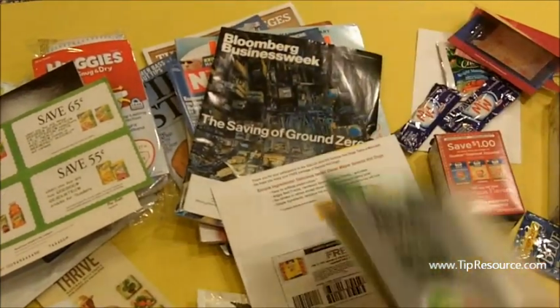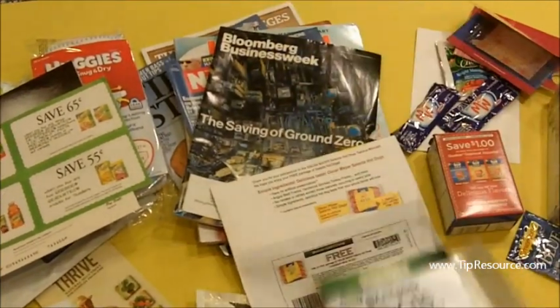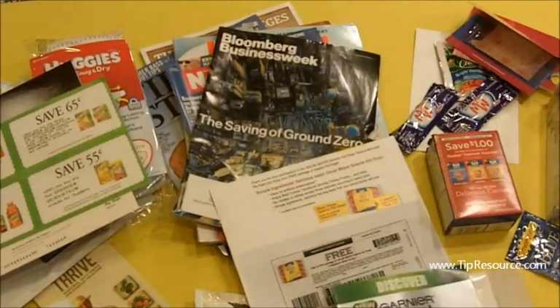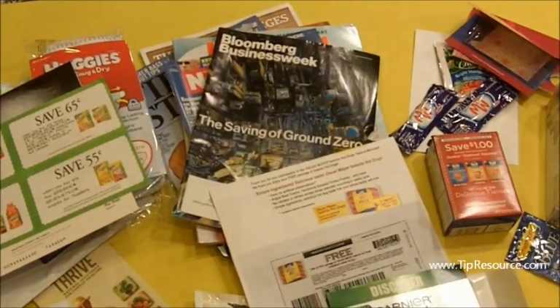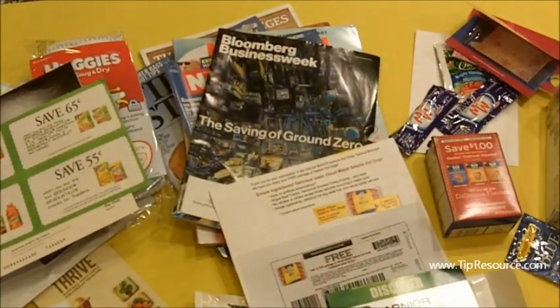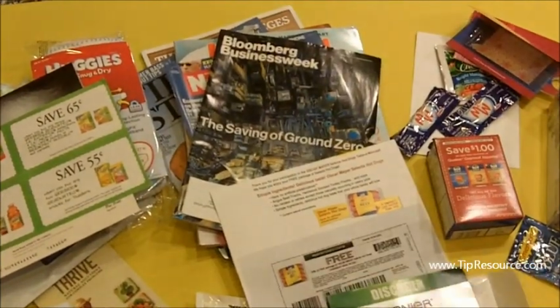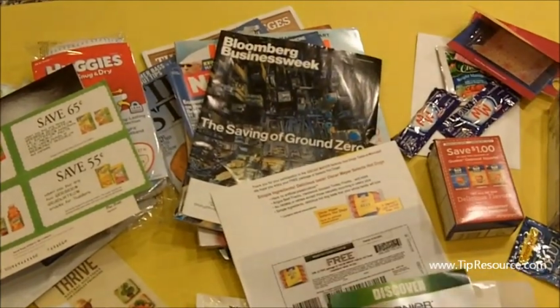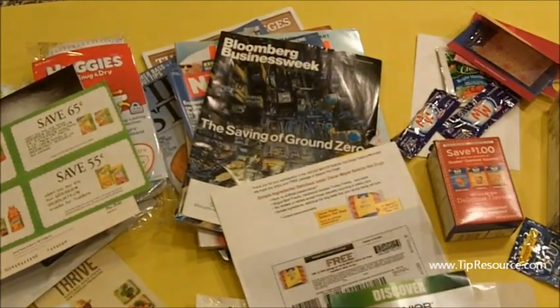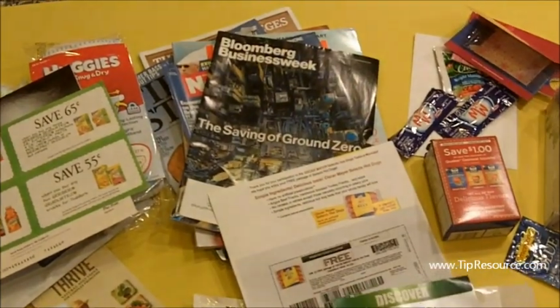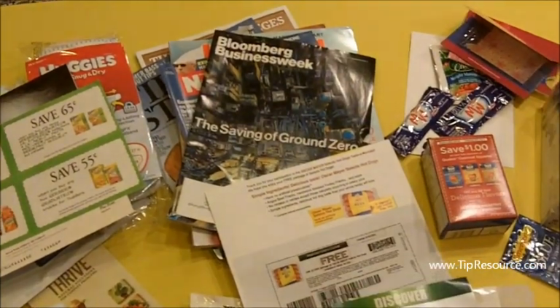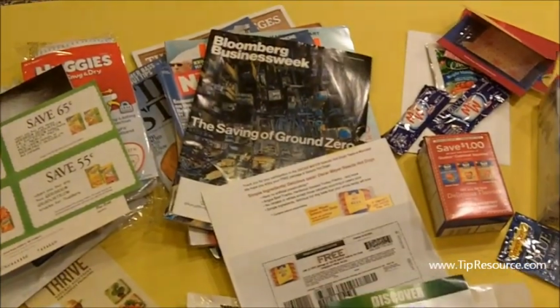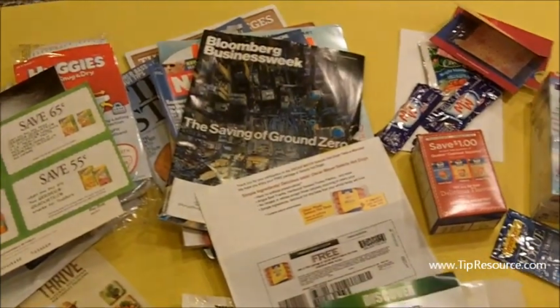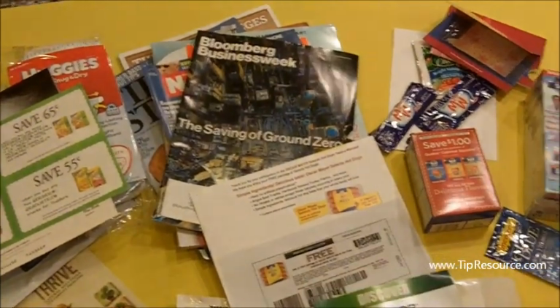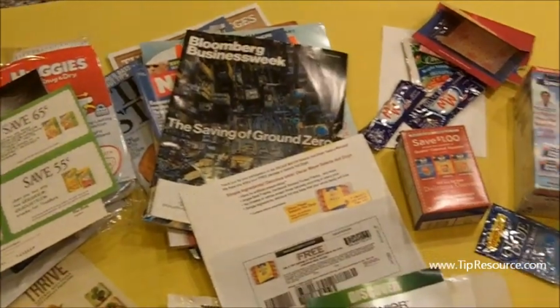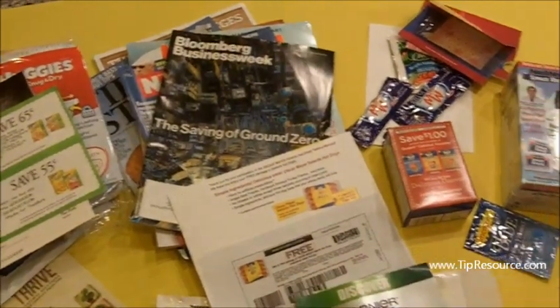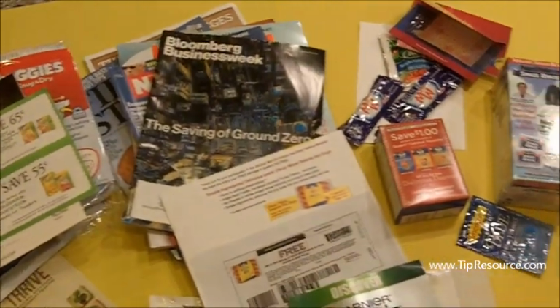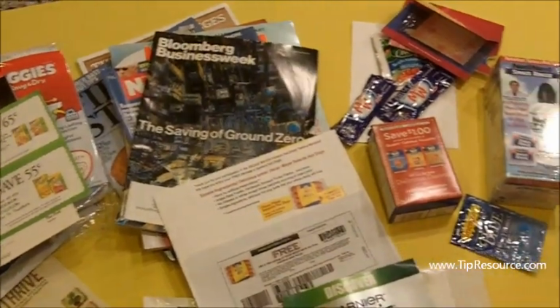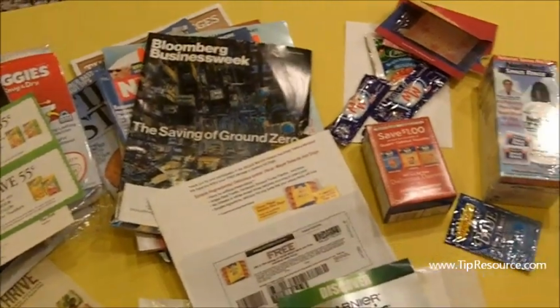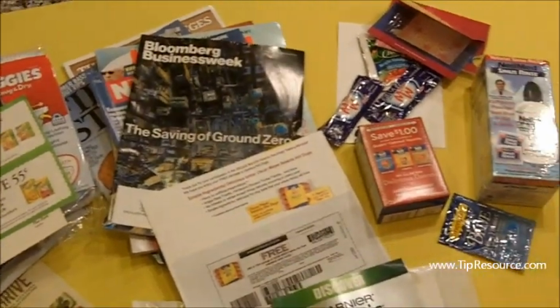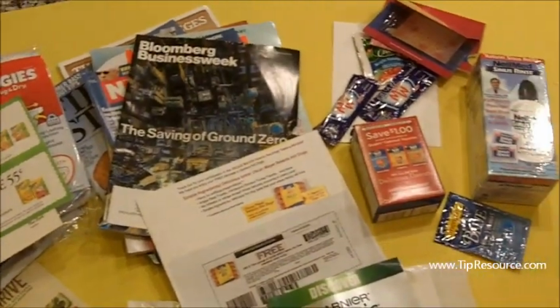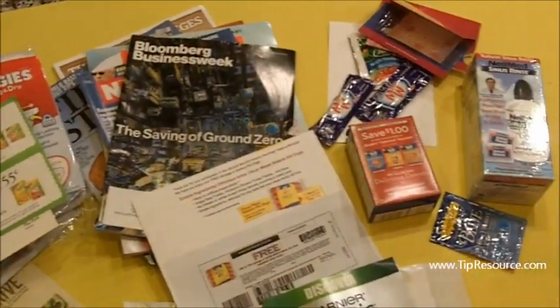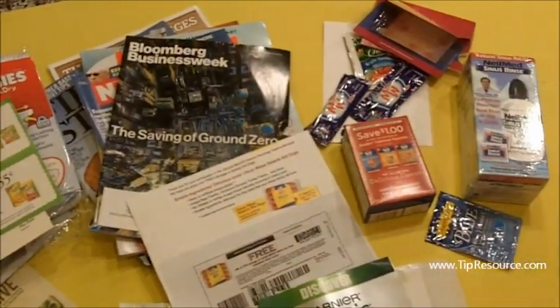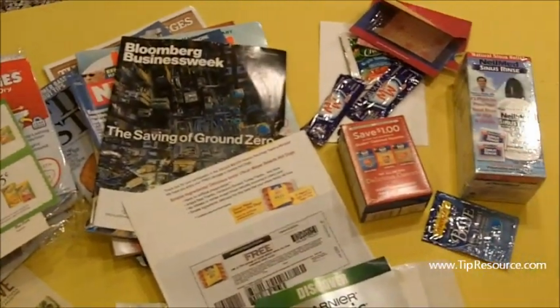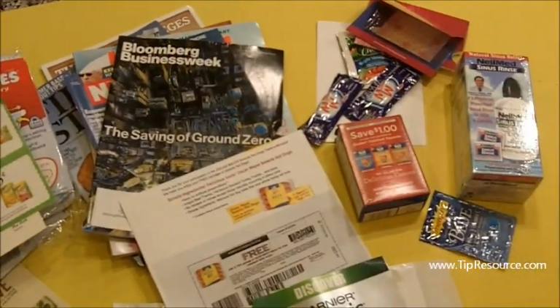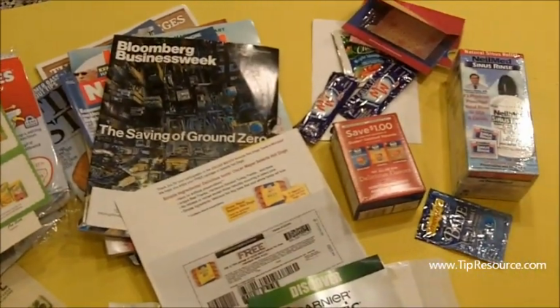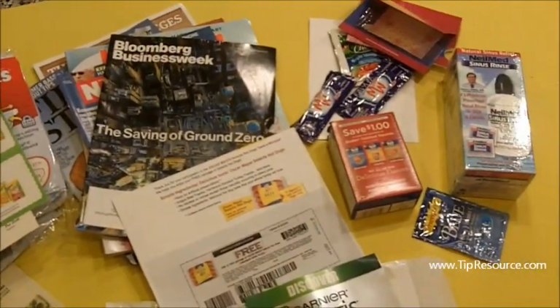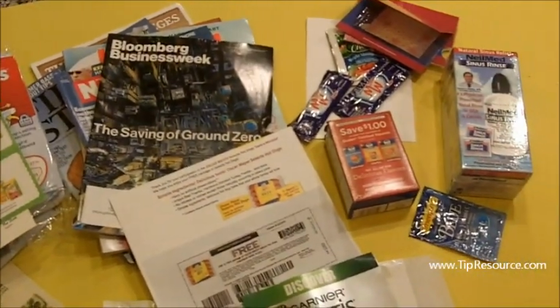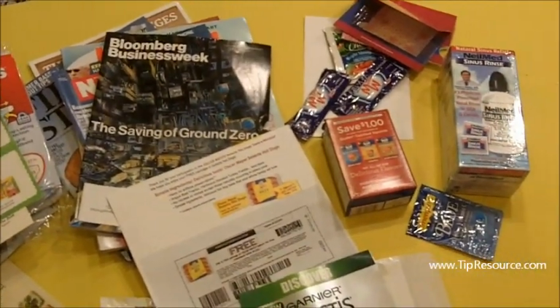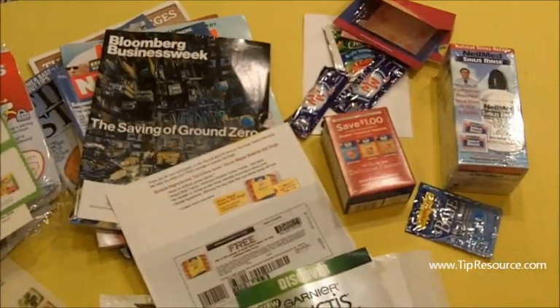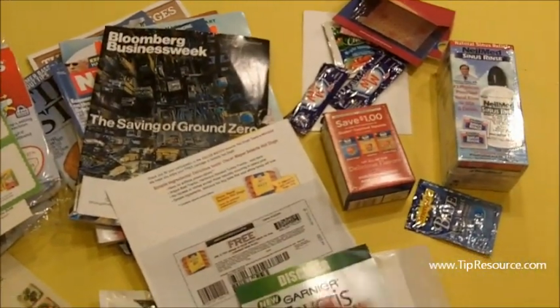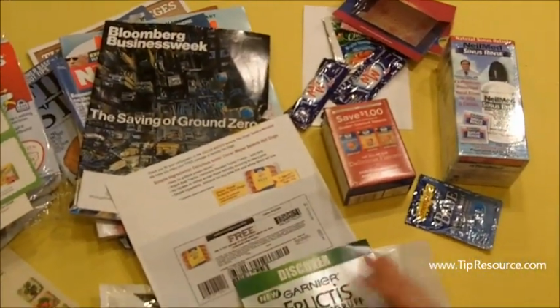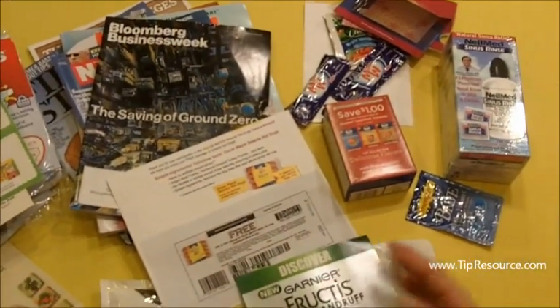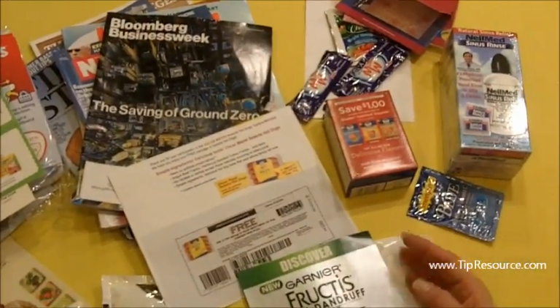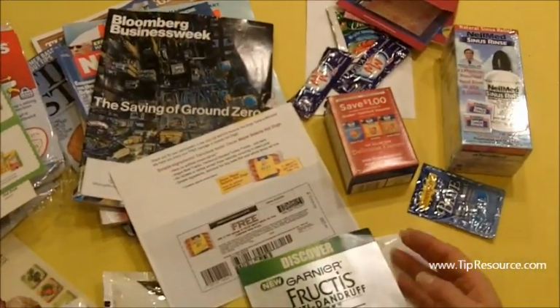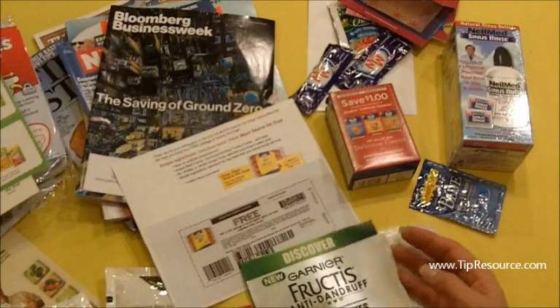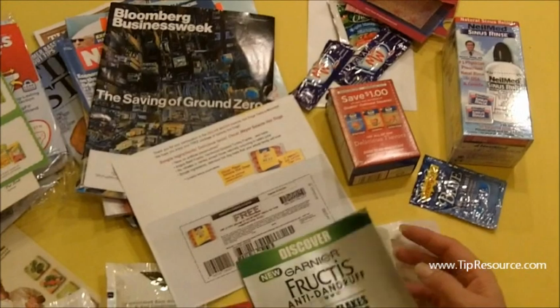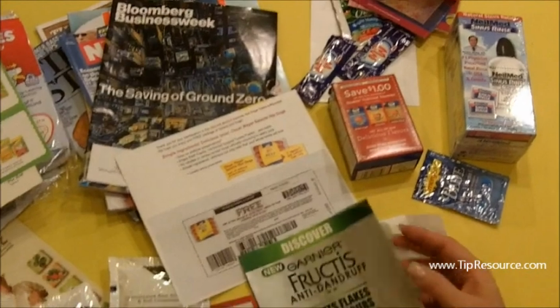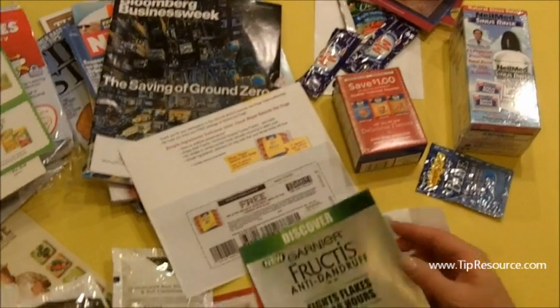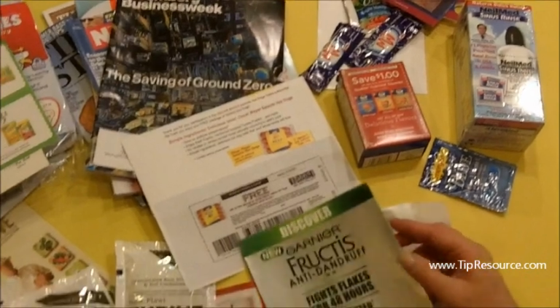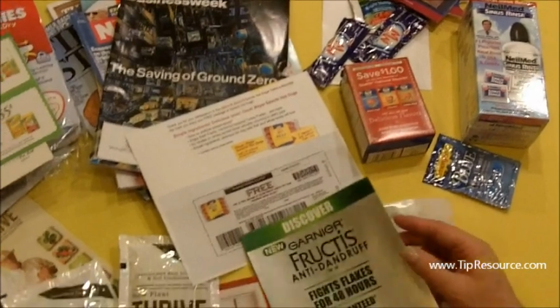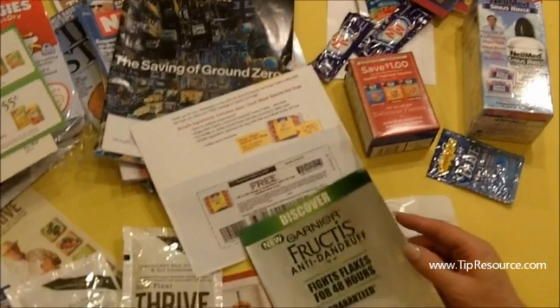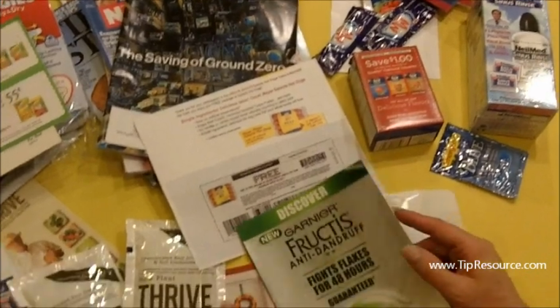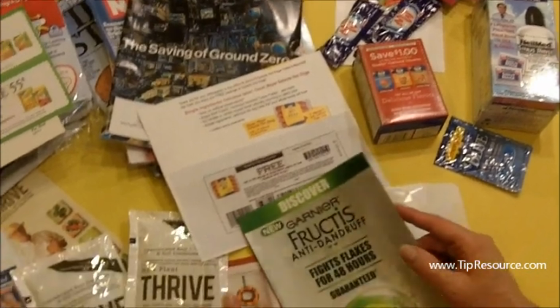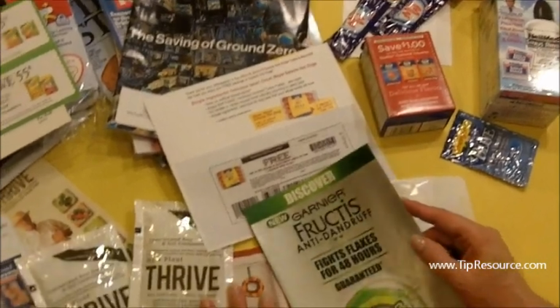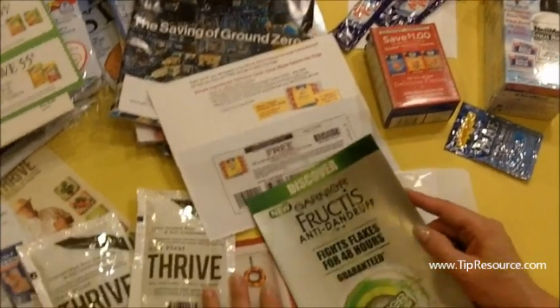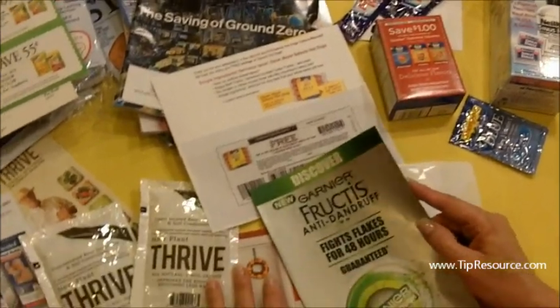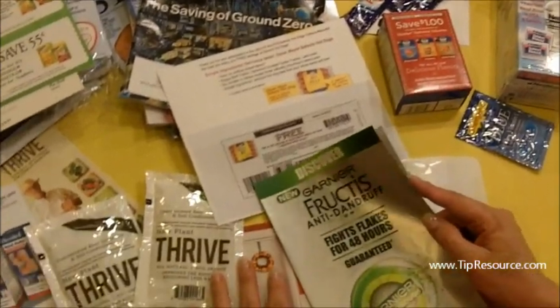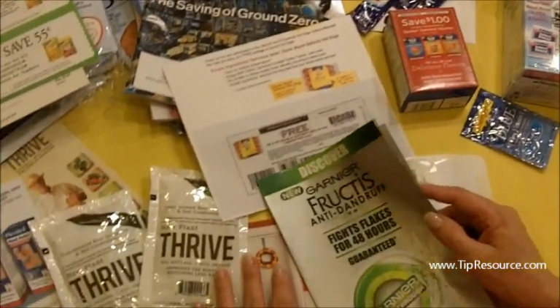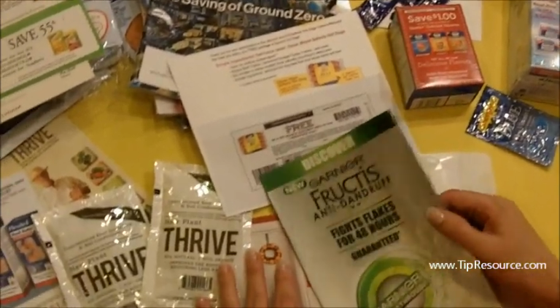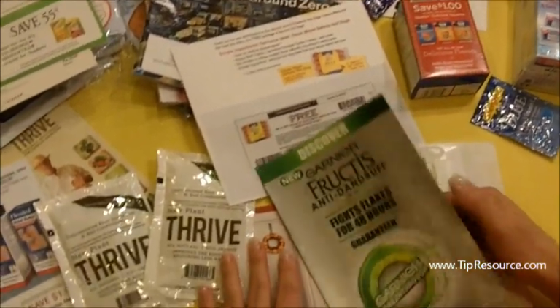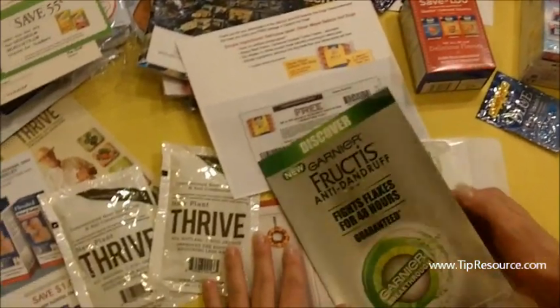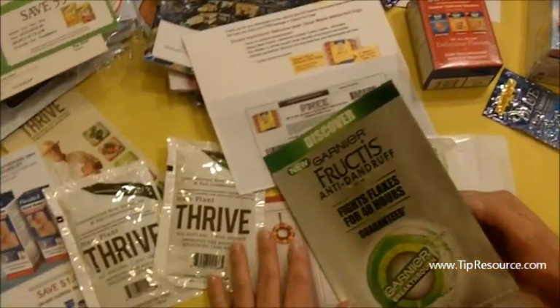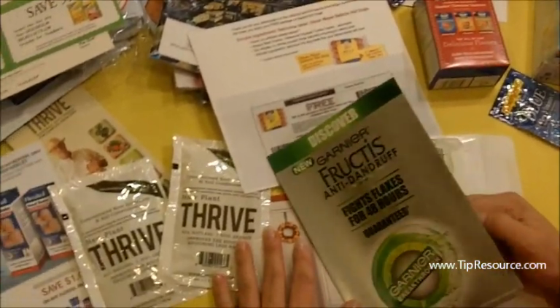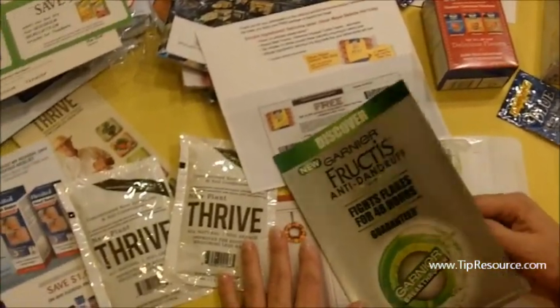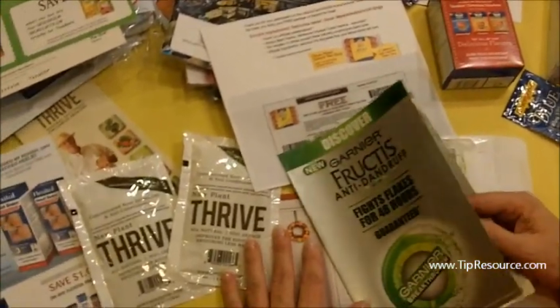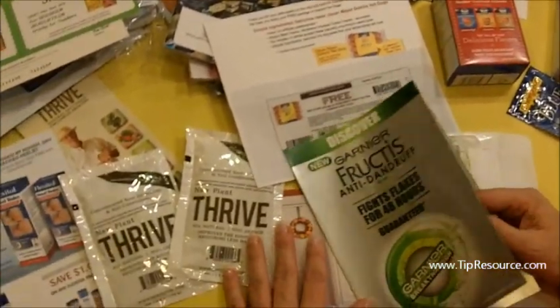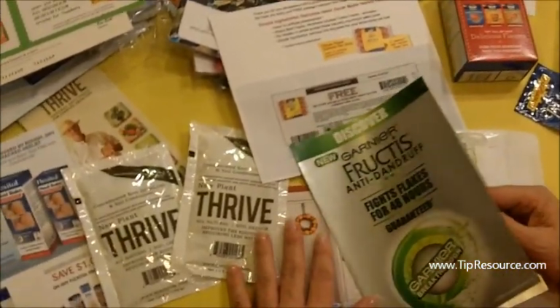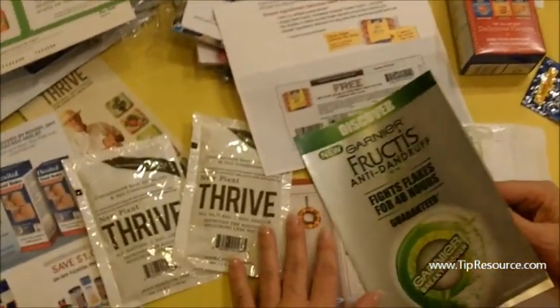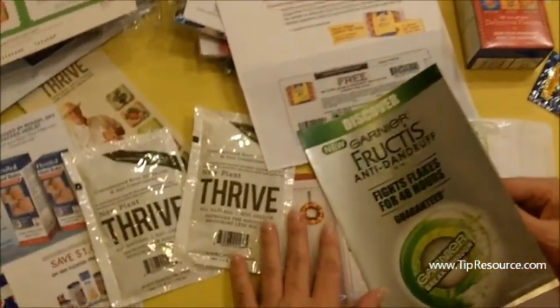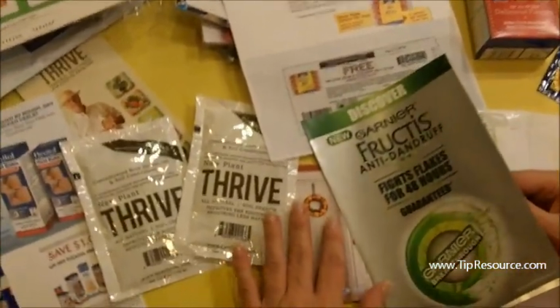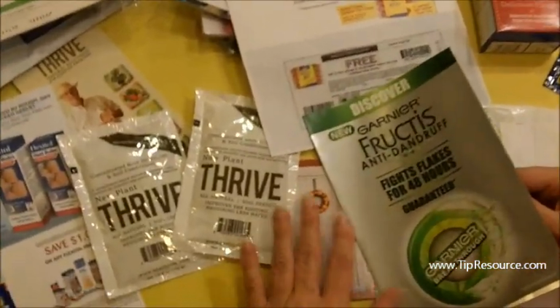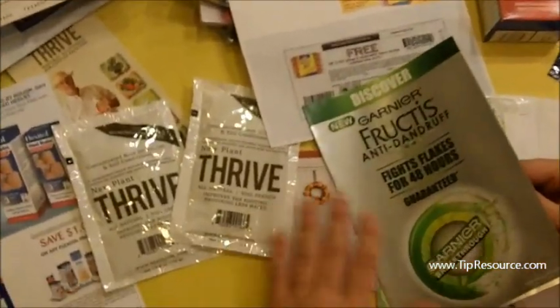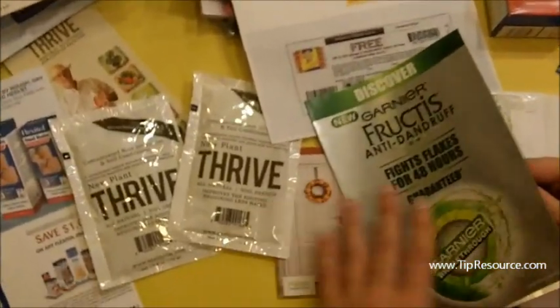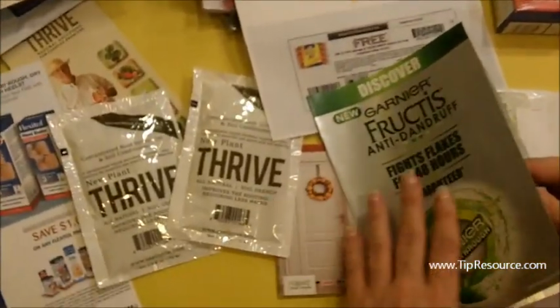Thanks for stopping by and seeing my Vegas Mailbox. Stay tuned — I will alert you to great deals and great freebies.